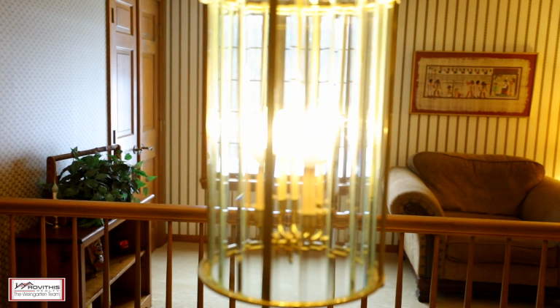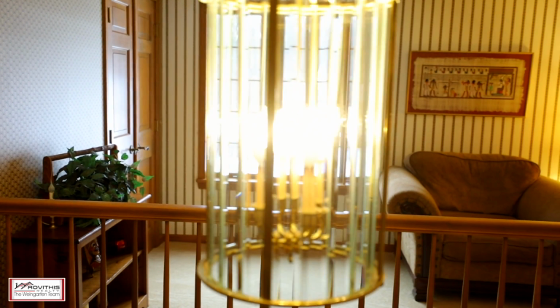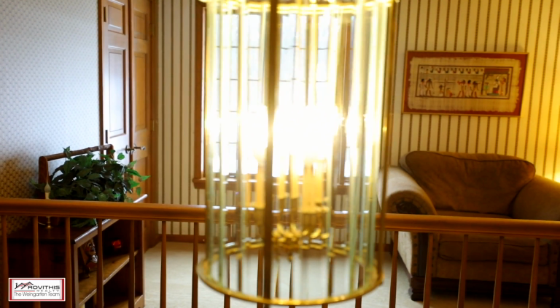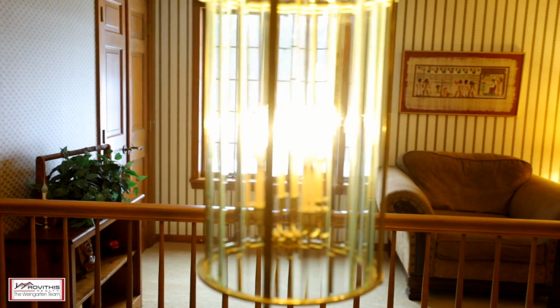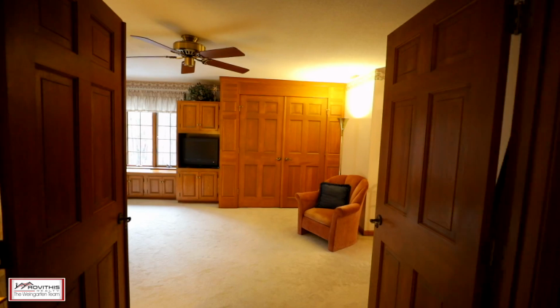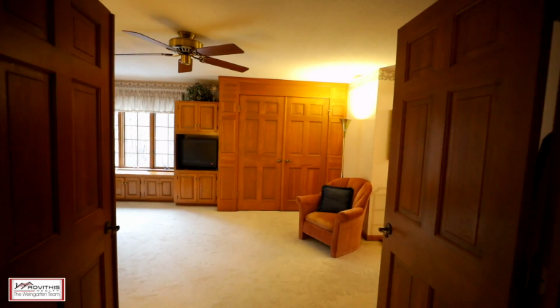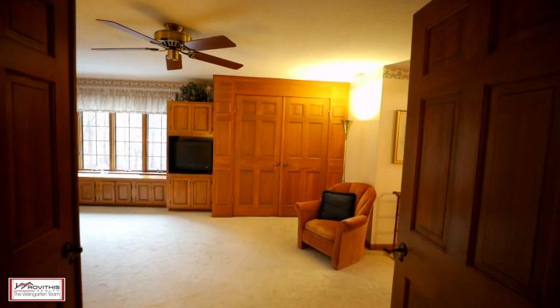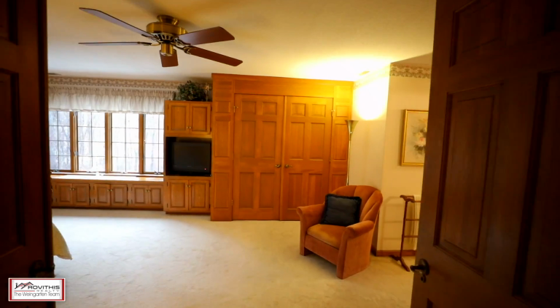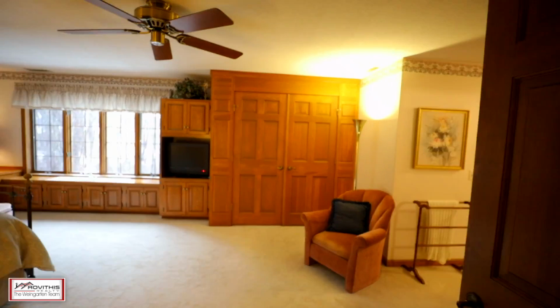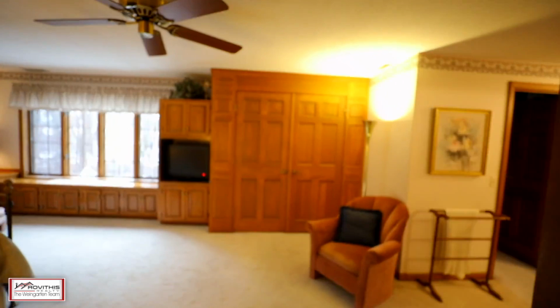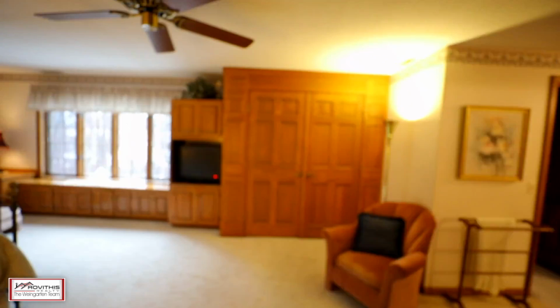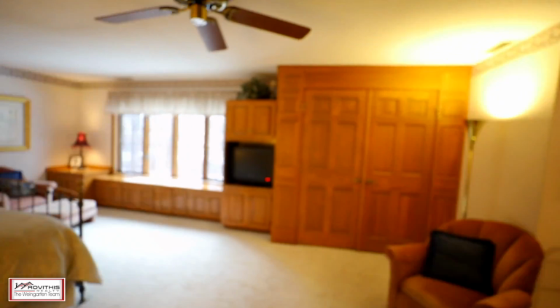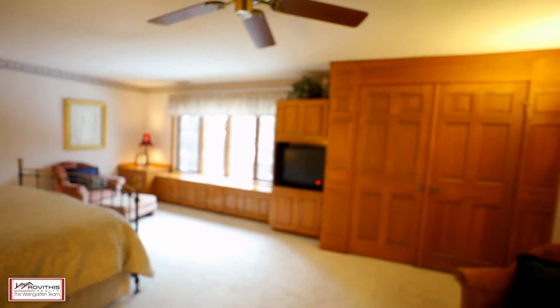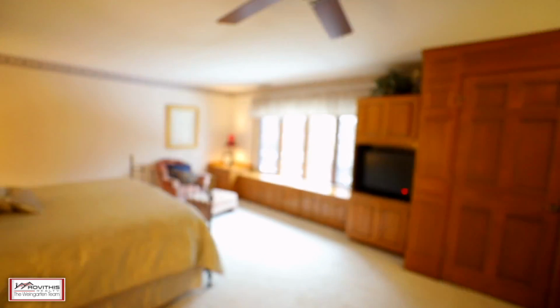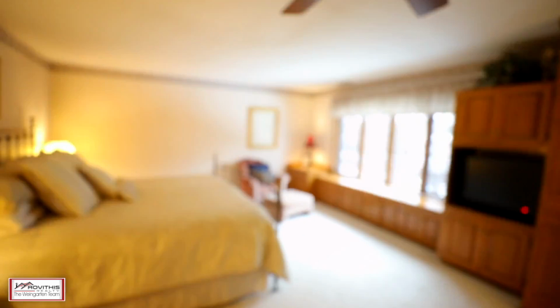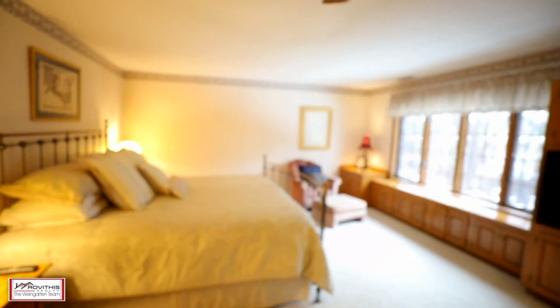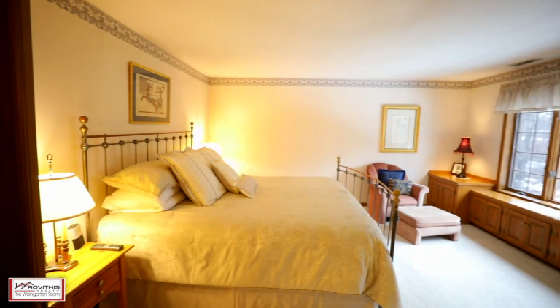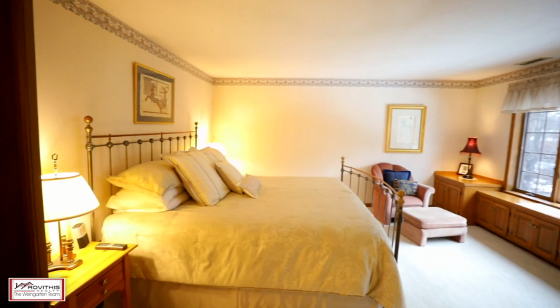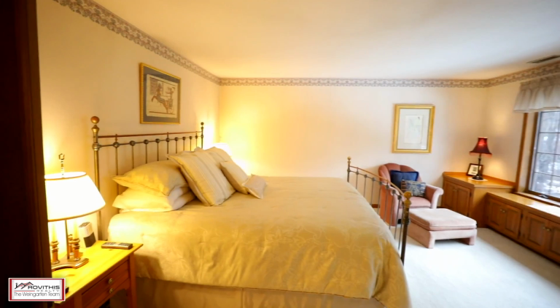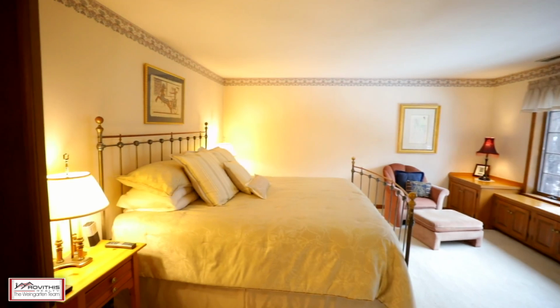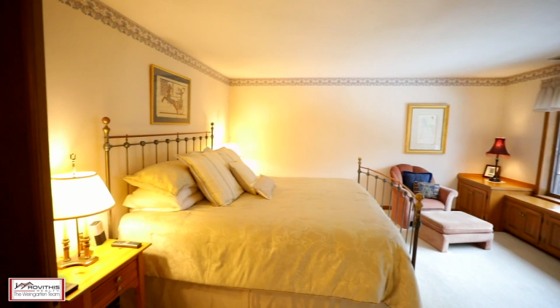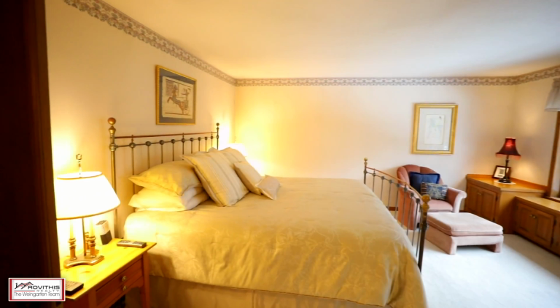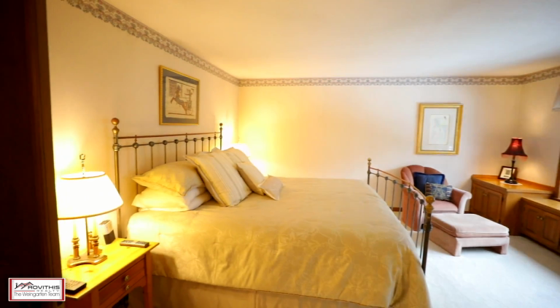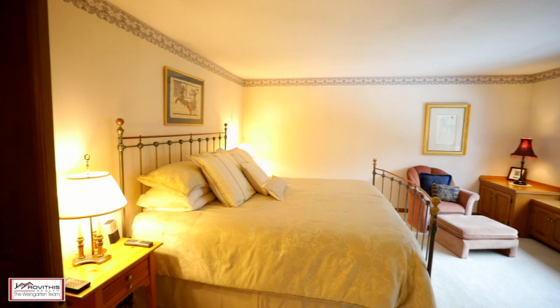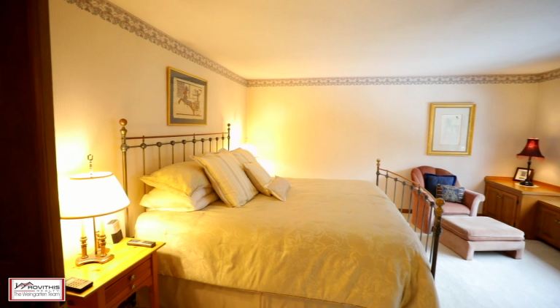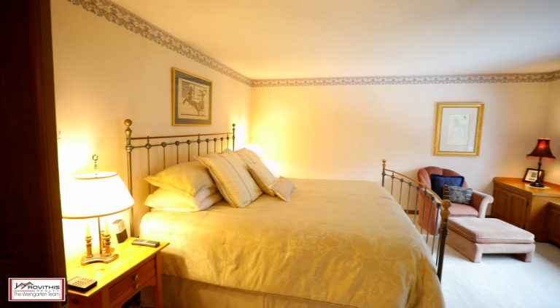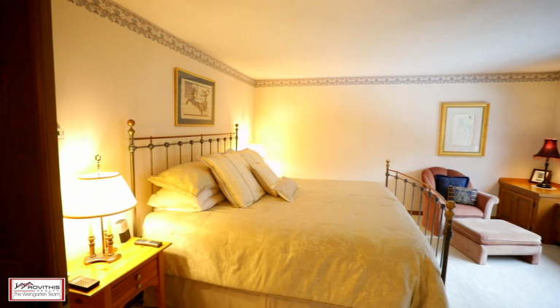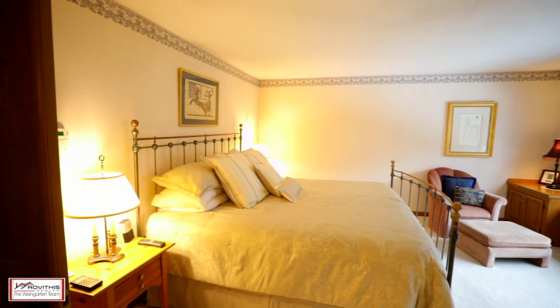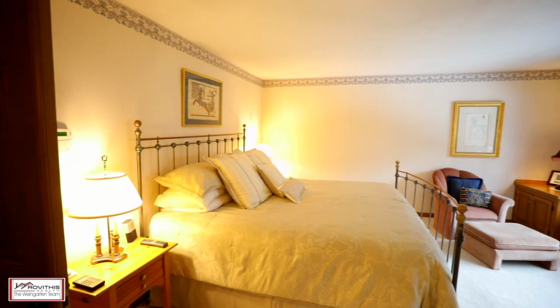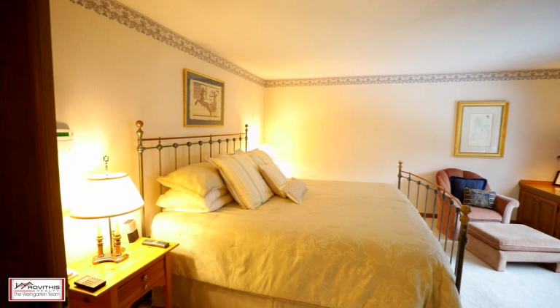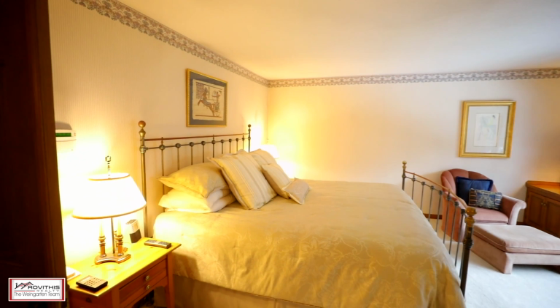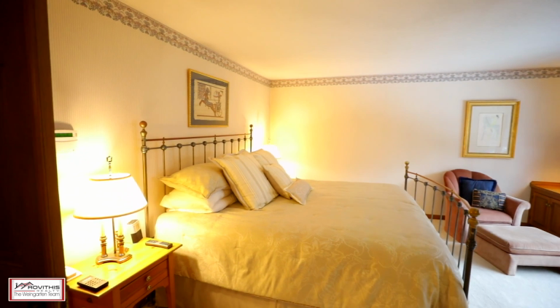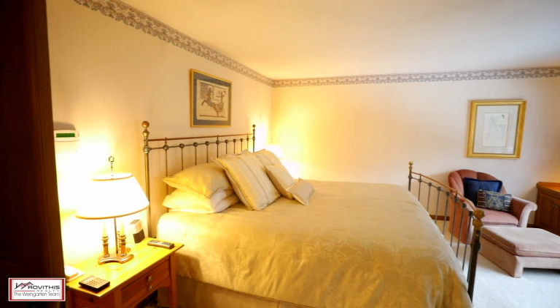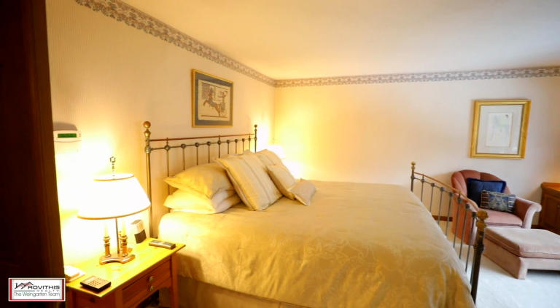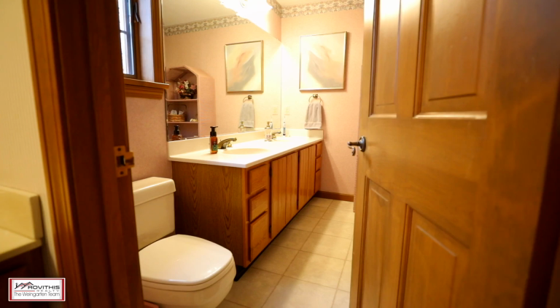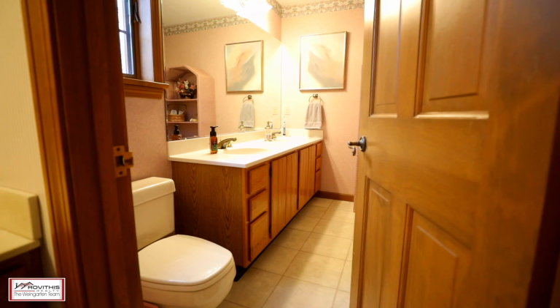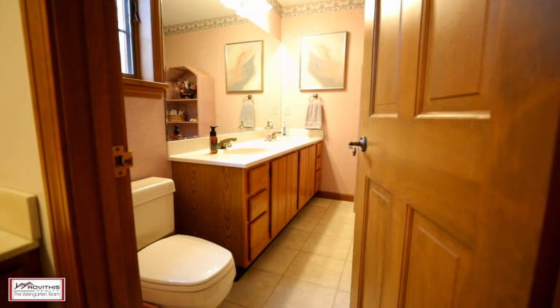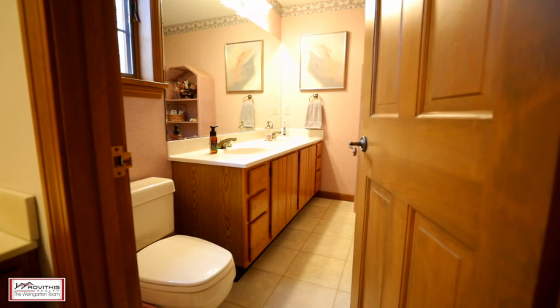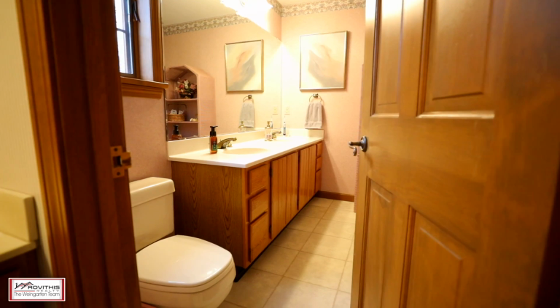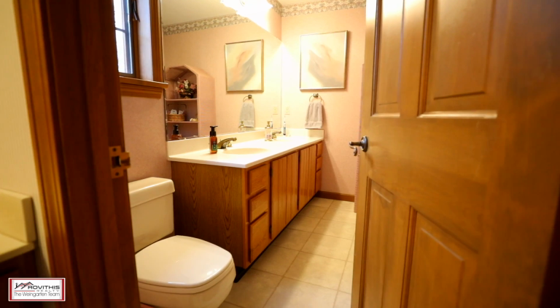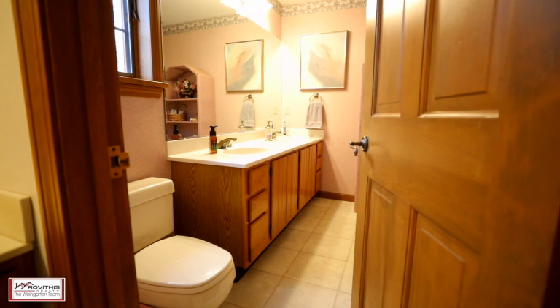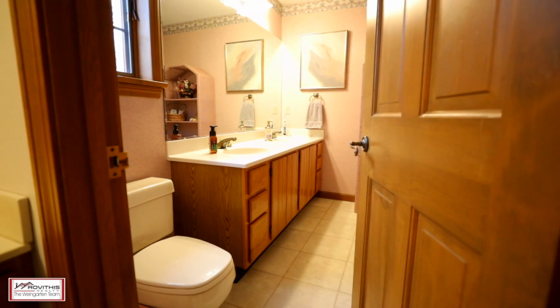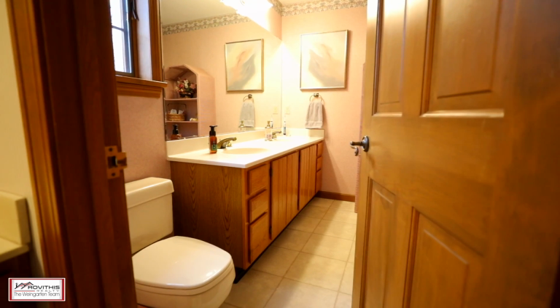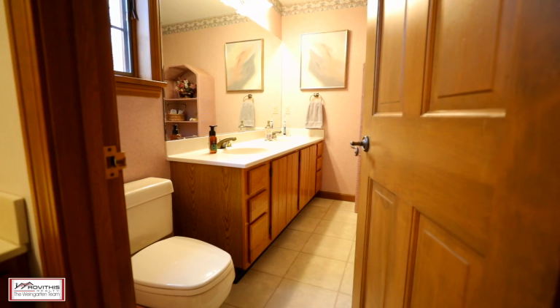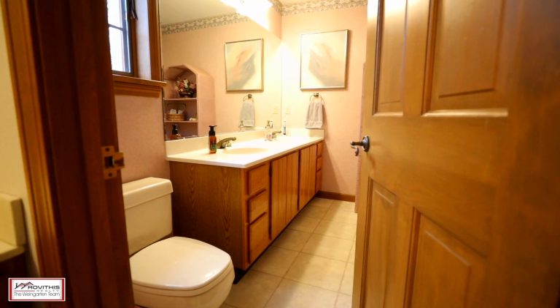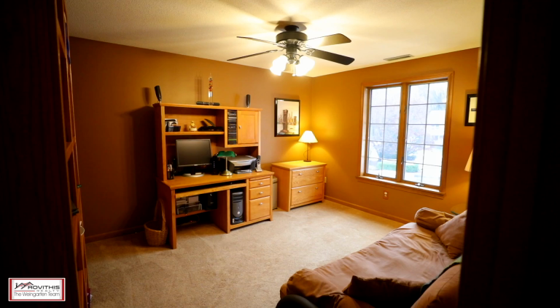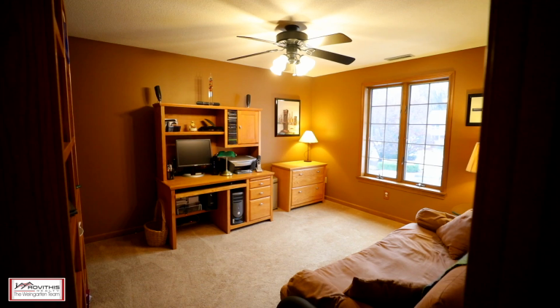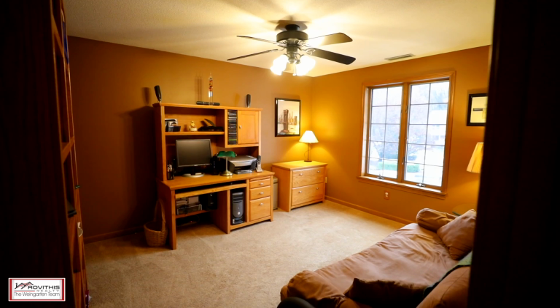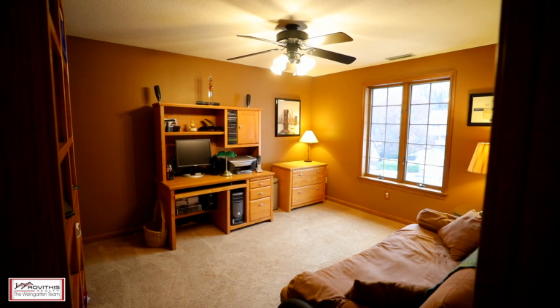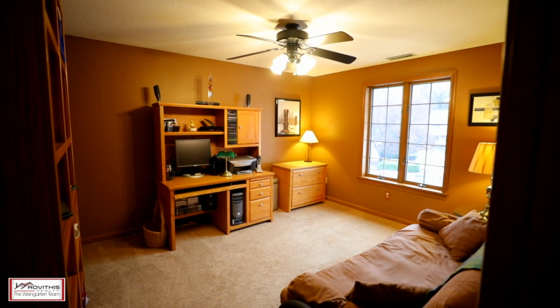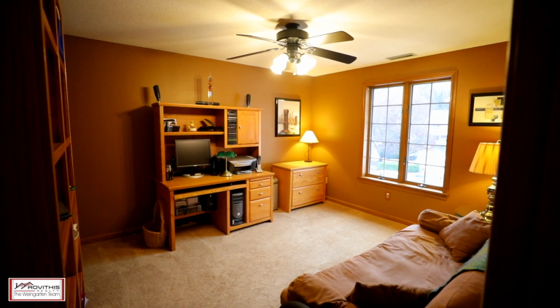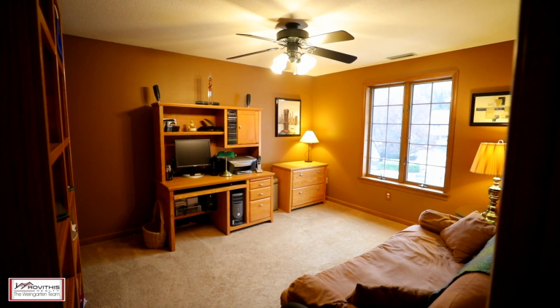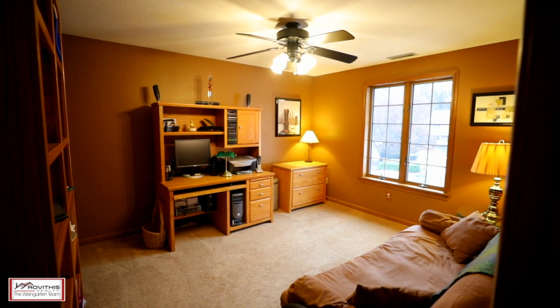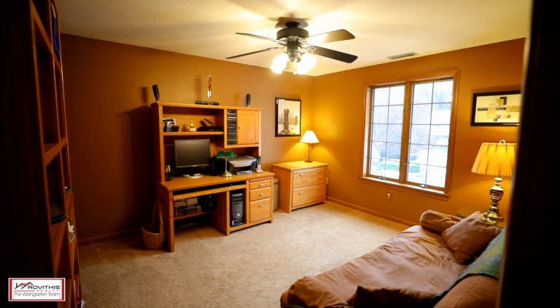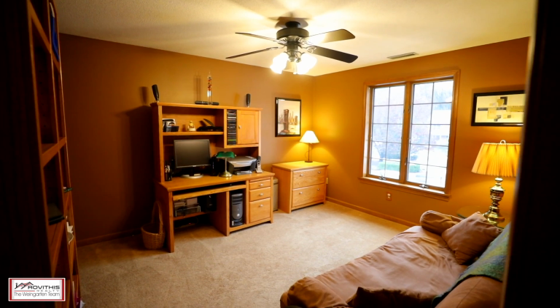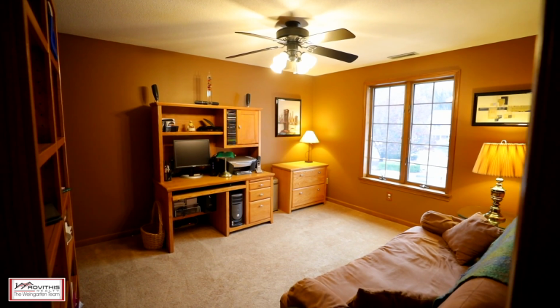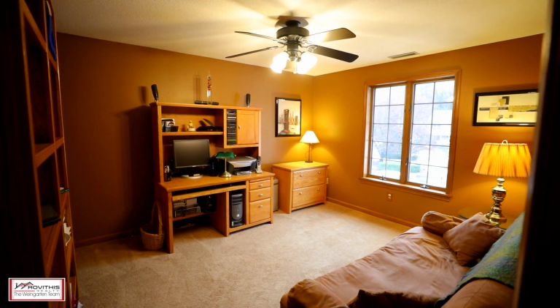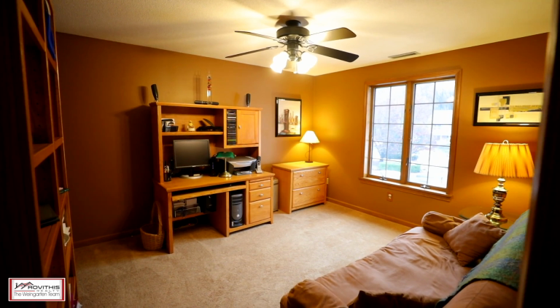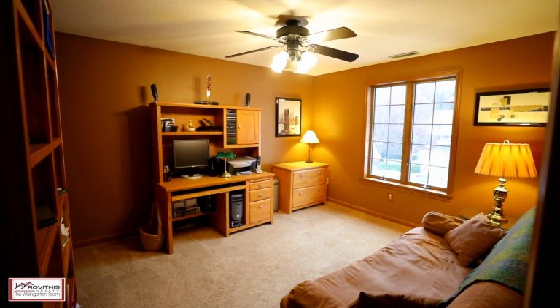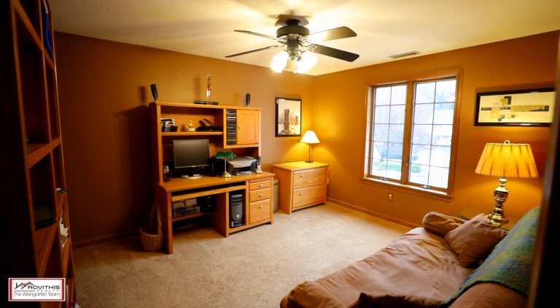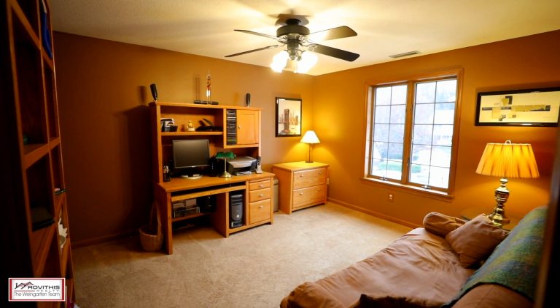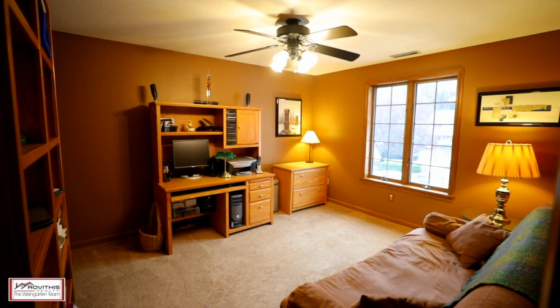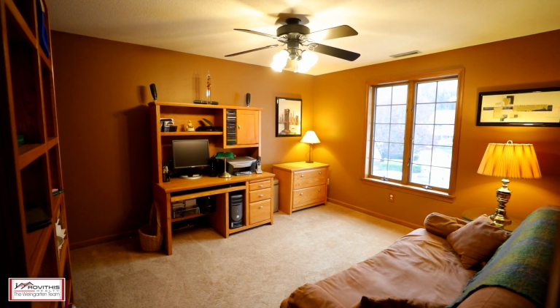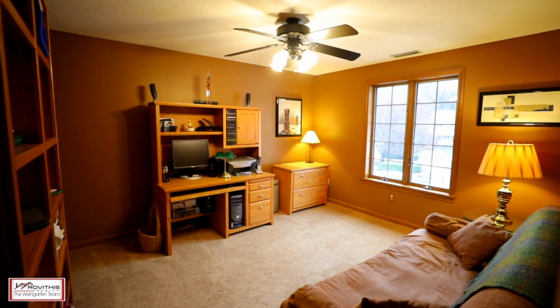This incredible home boasts a master bedroom with ensuite, huge walk-in closet, as well as three additional bedrooms on the second floor.